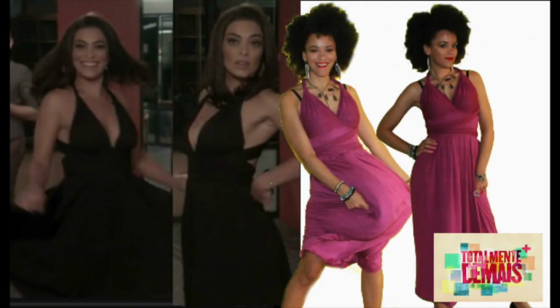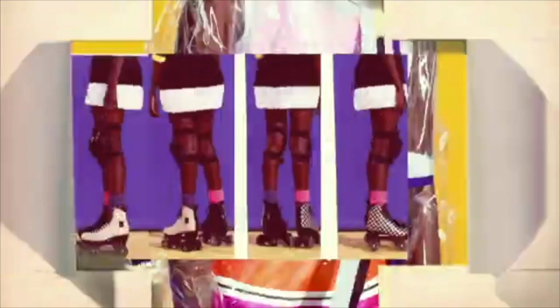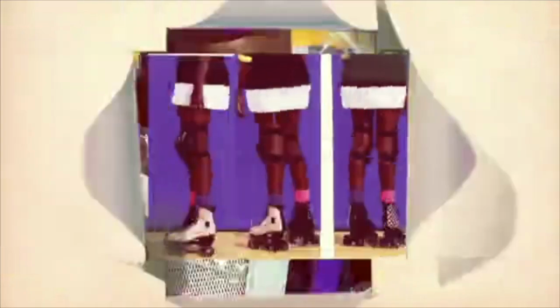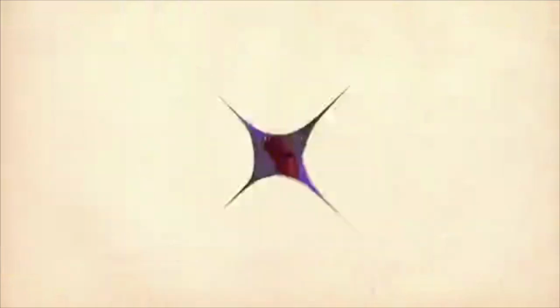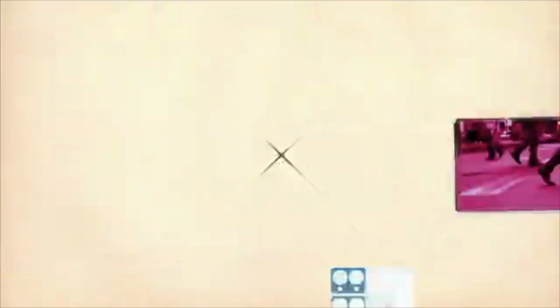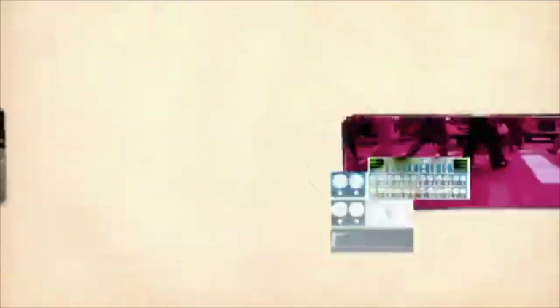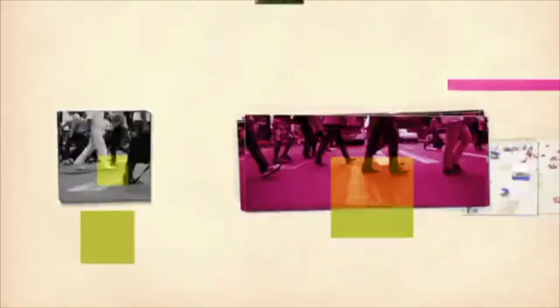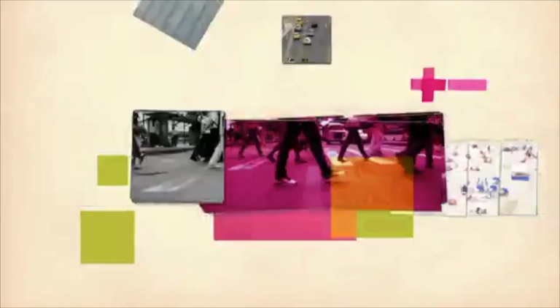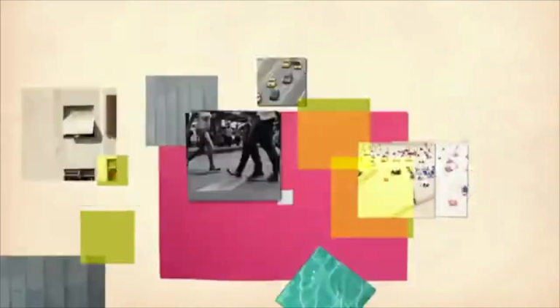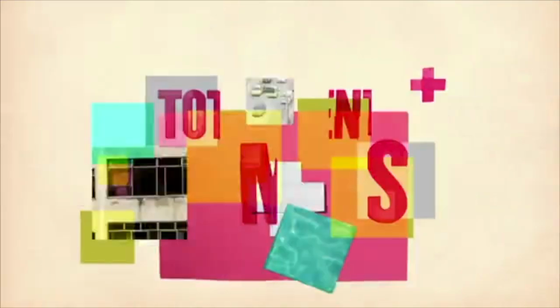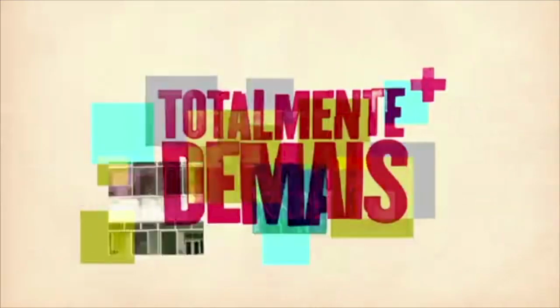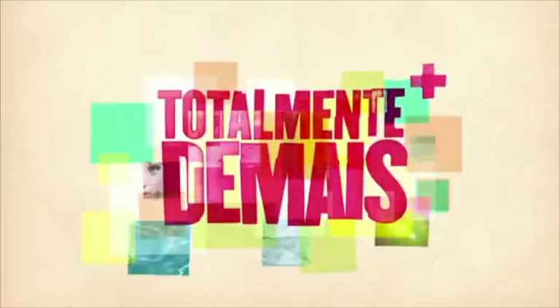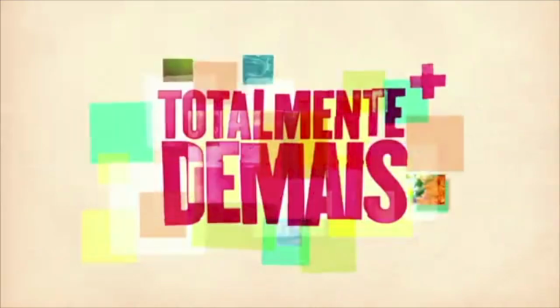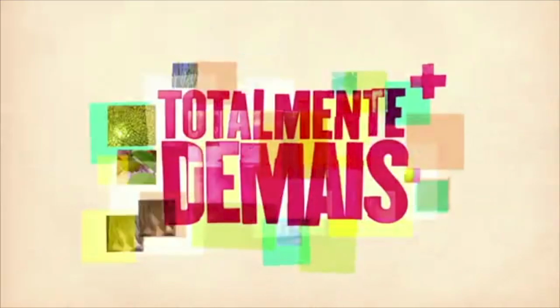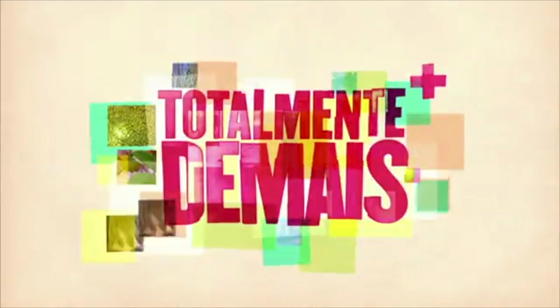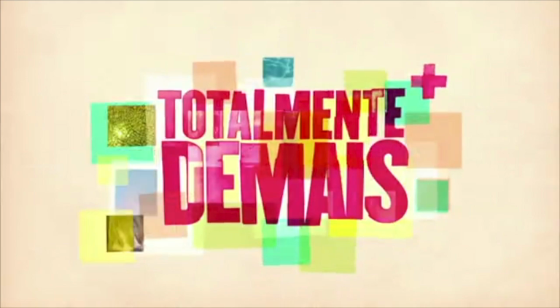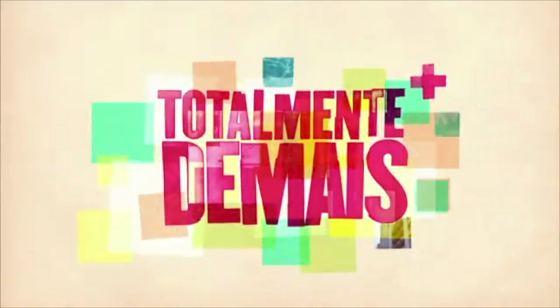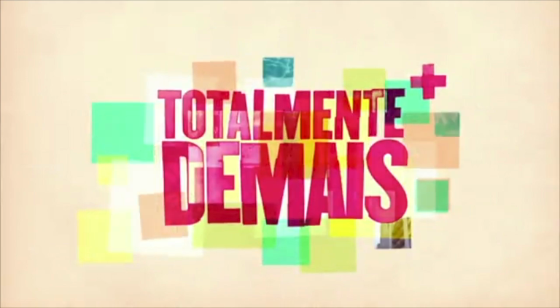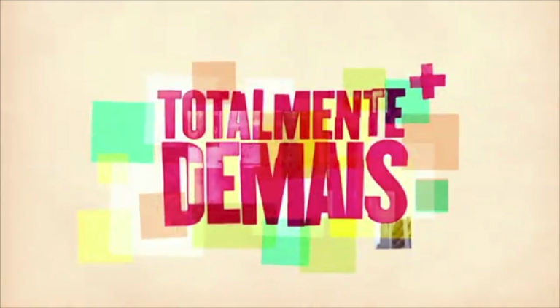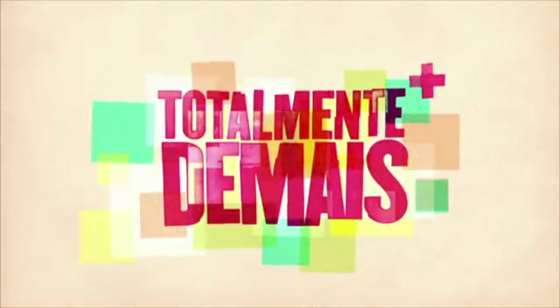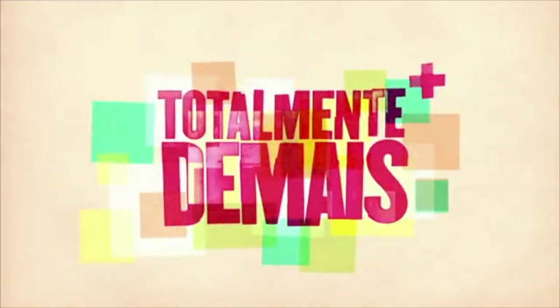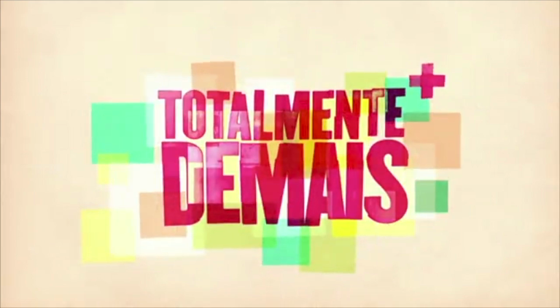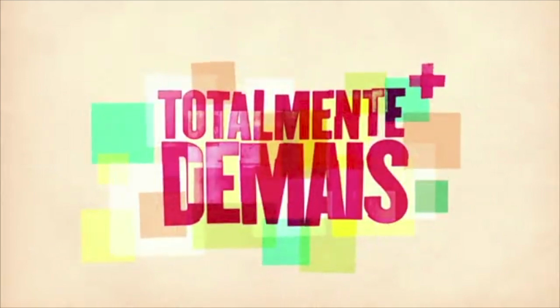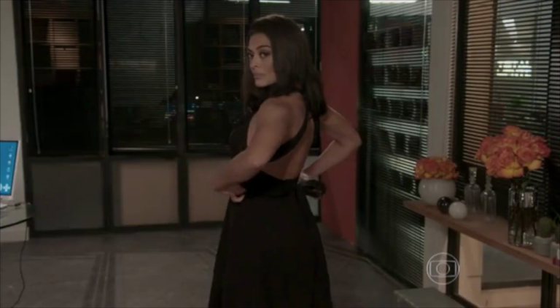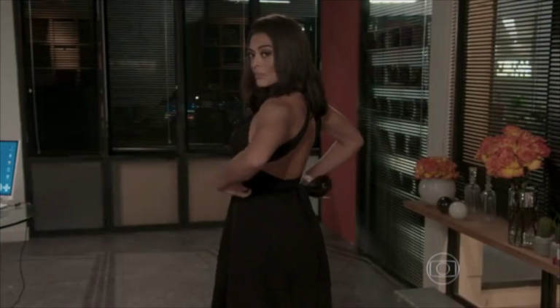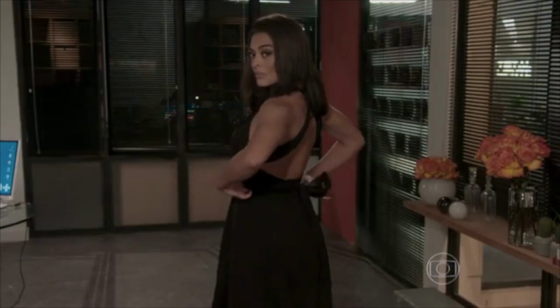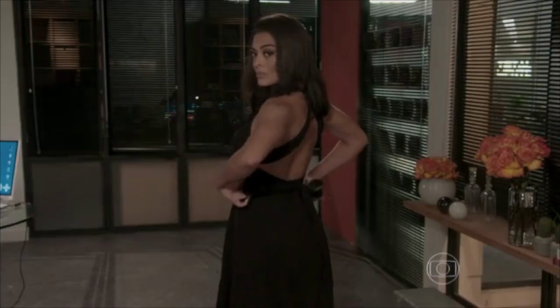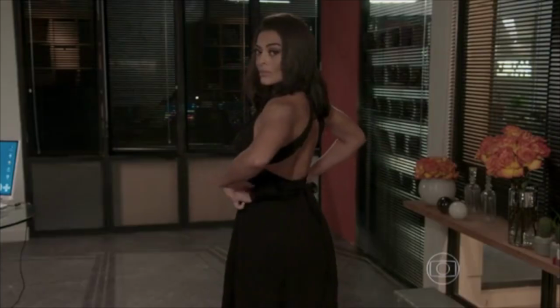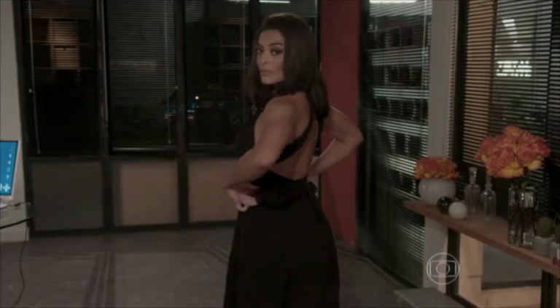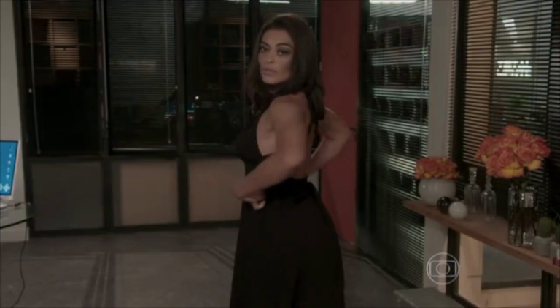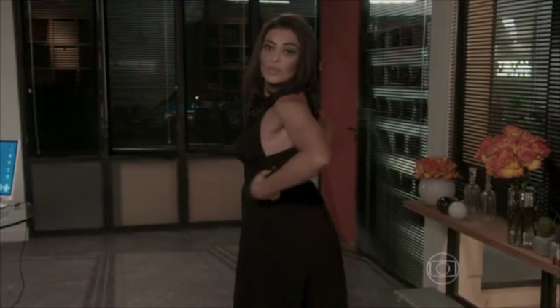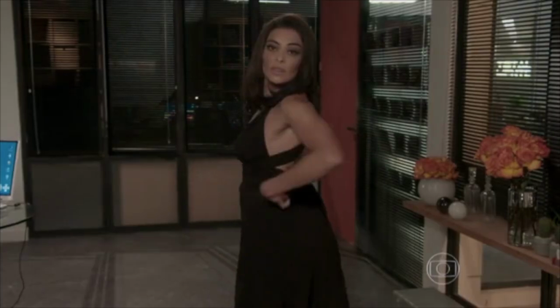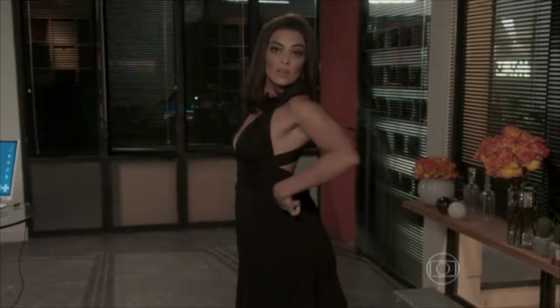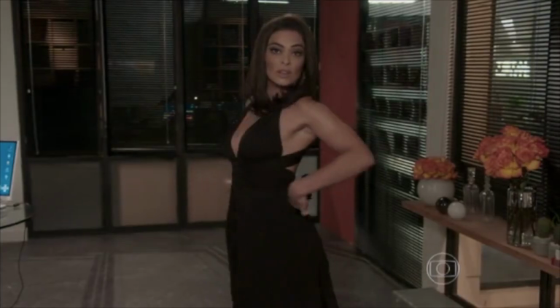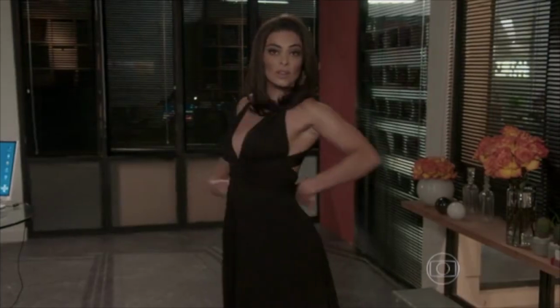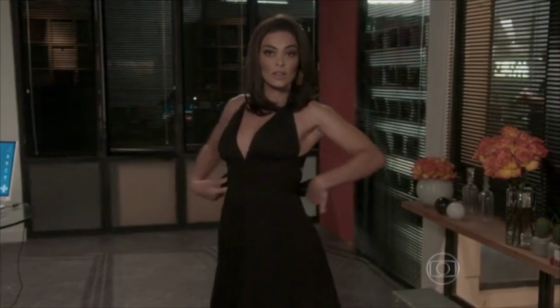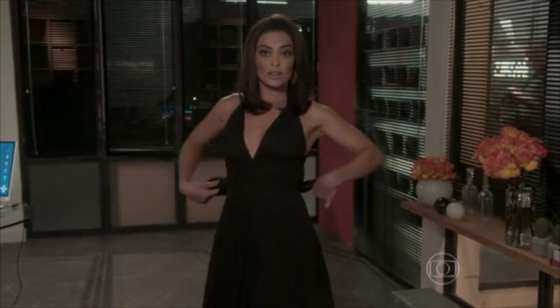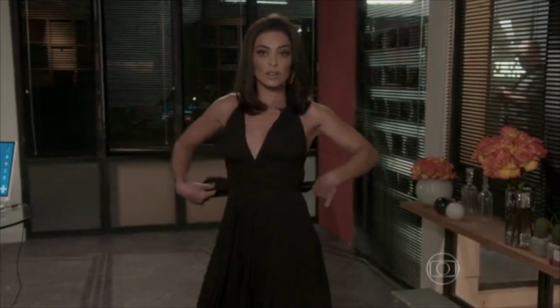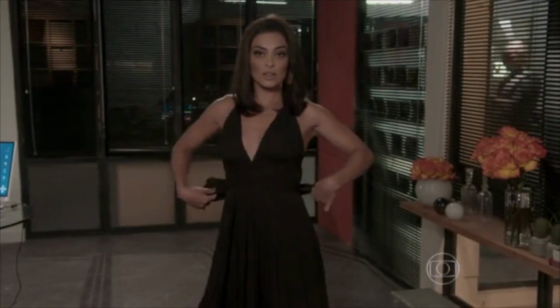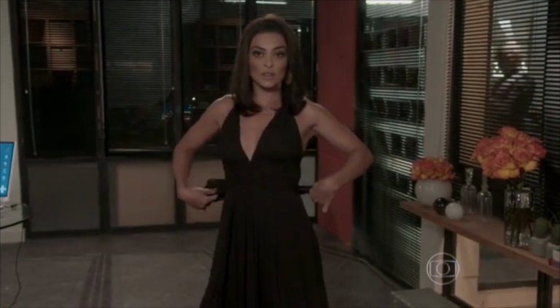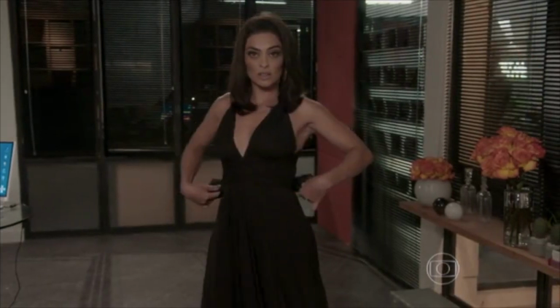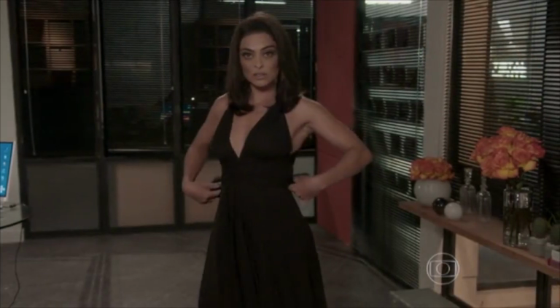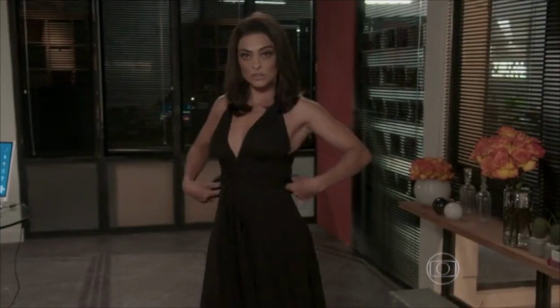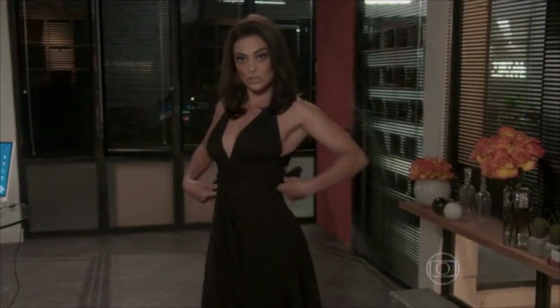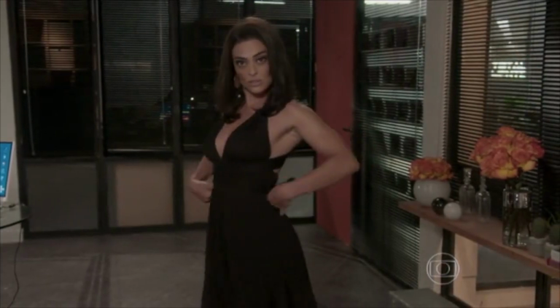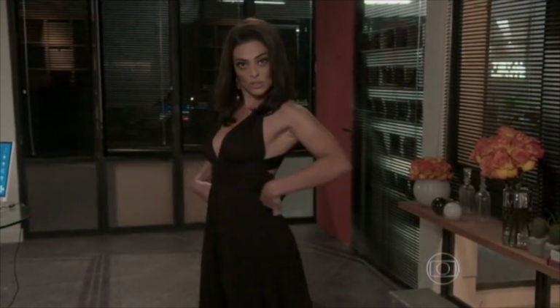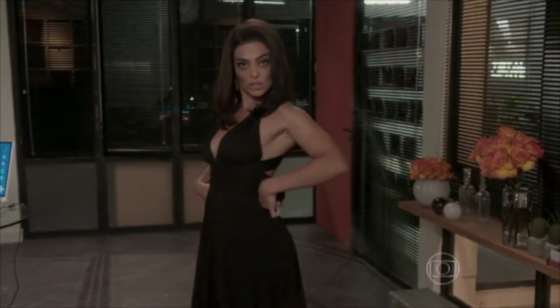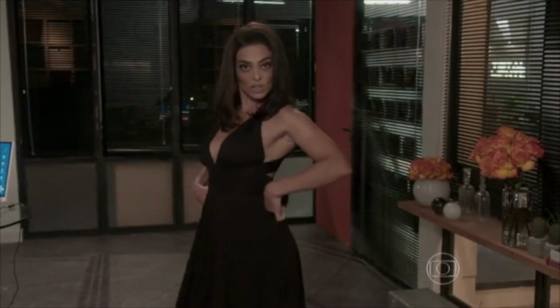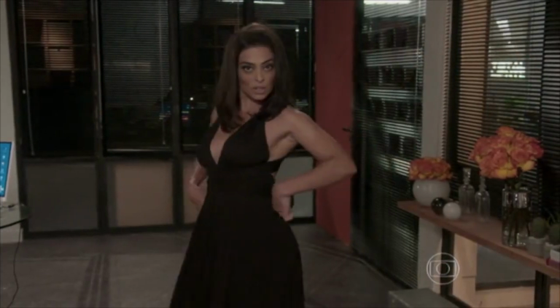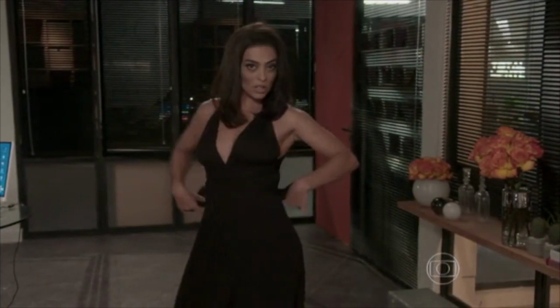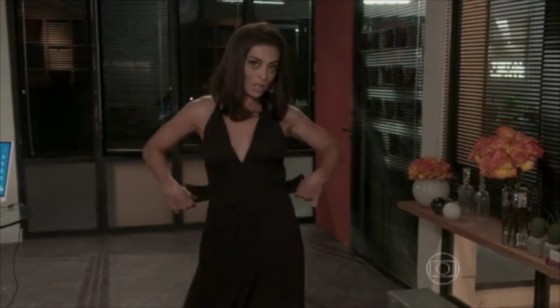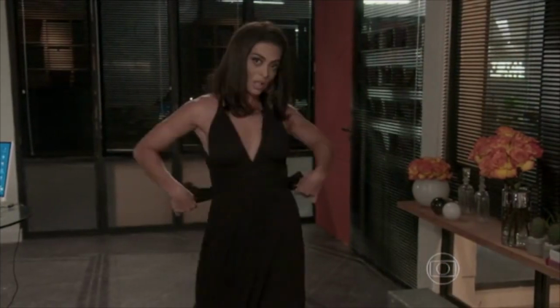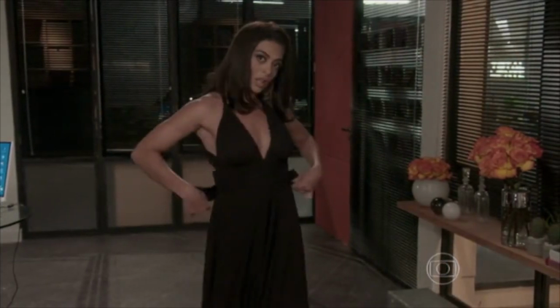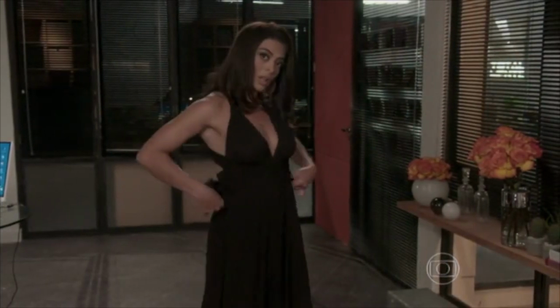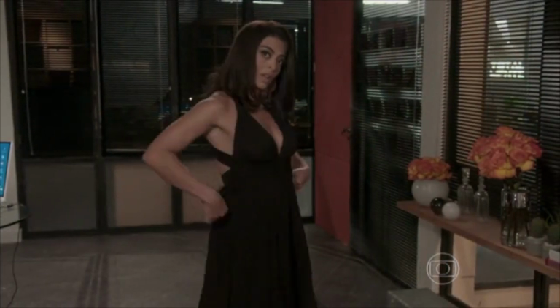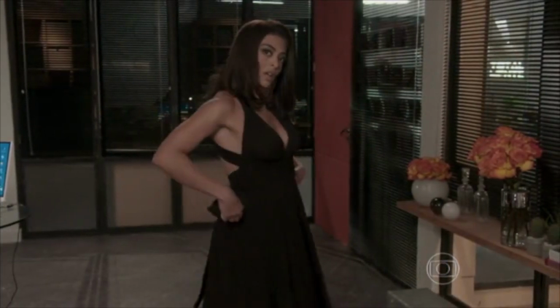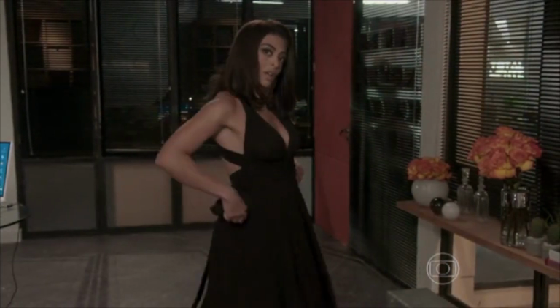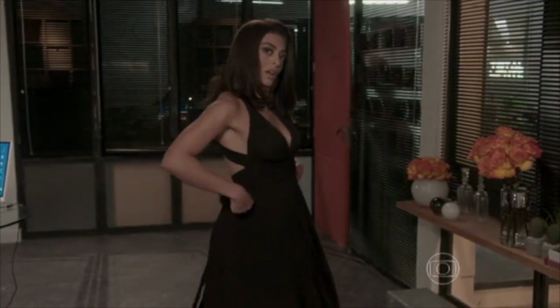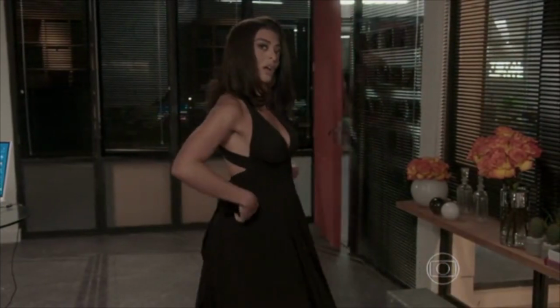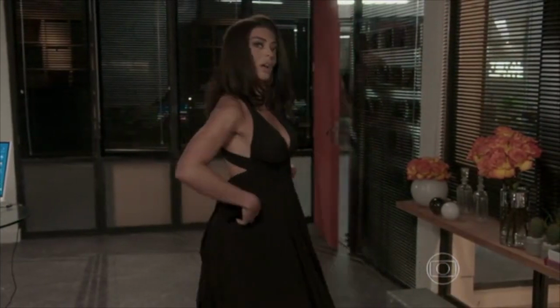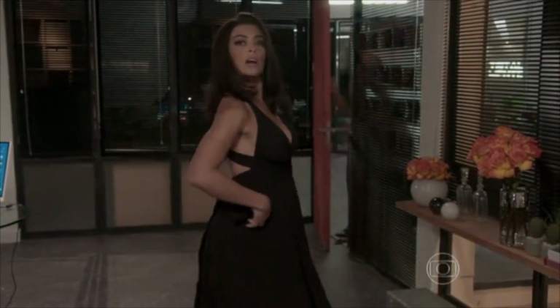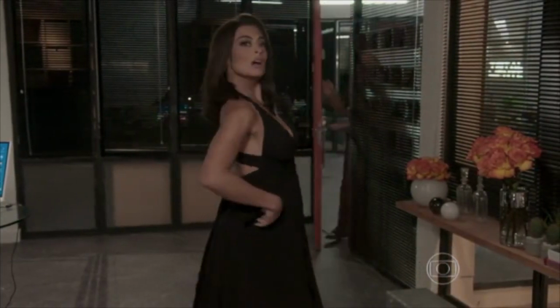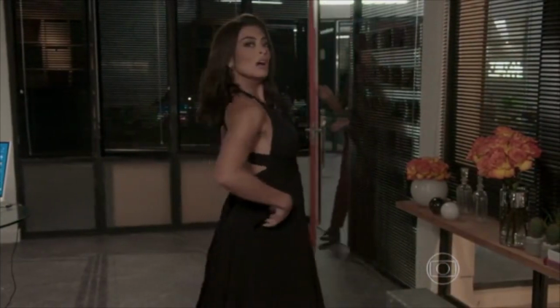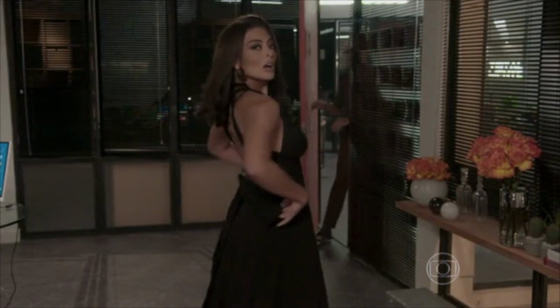Hi Loves! Today's tutorial is inspired by the character Carol from the Brazilian novella Totalmente de Maiz.